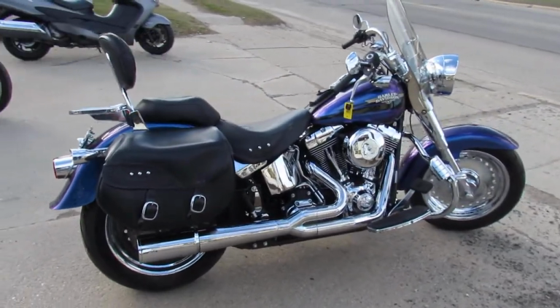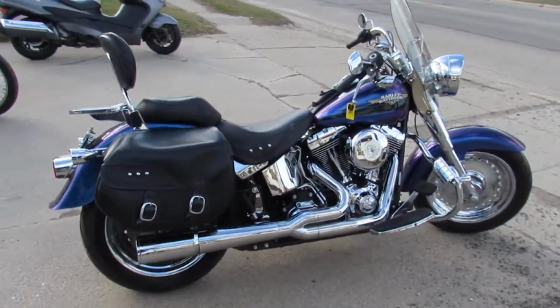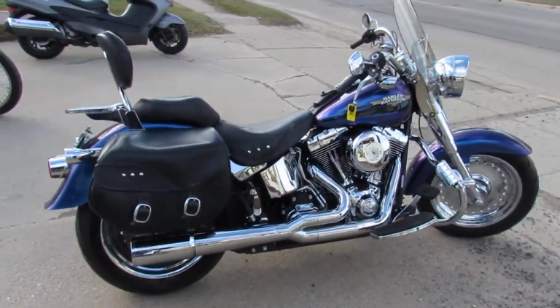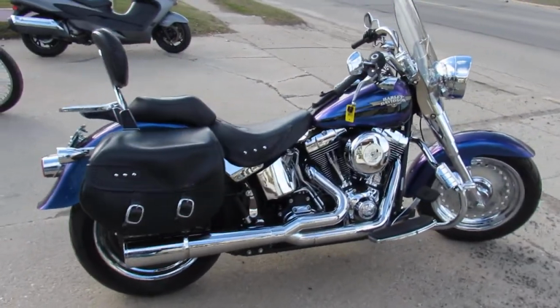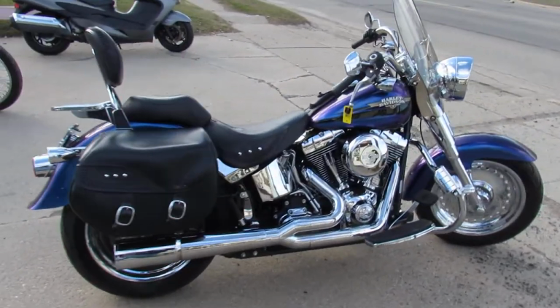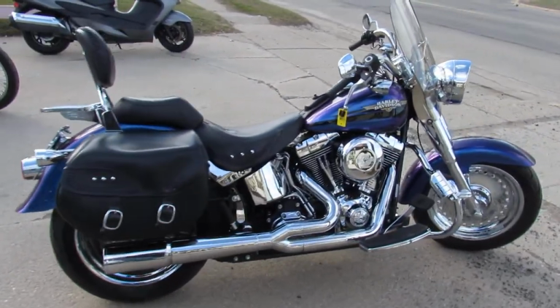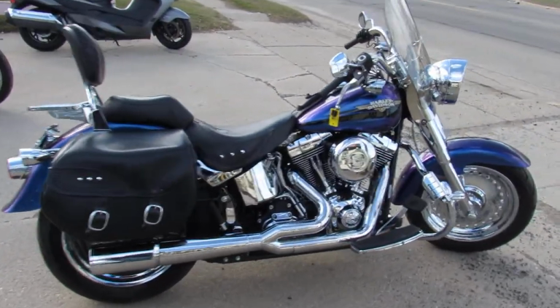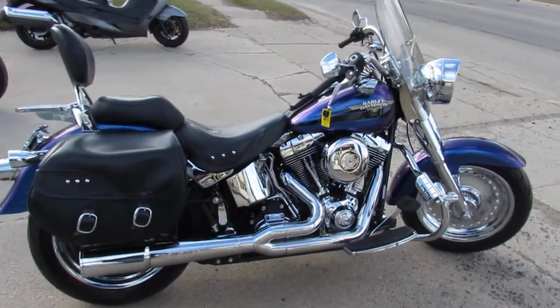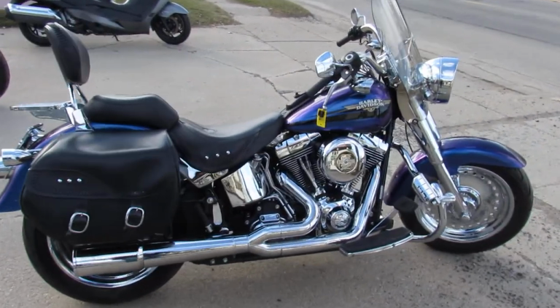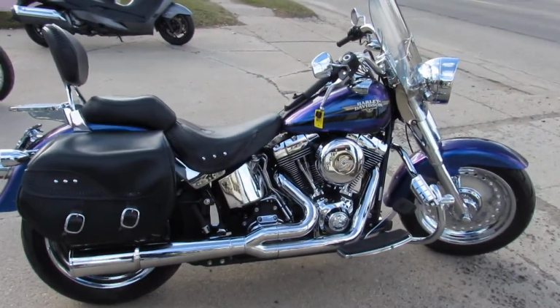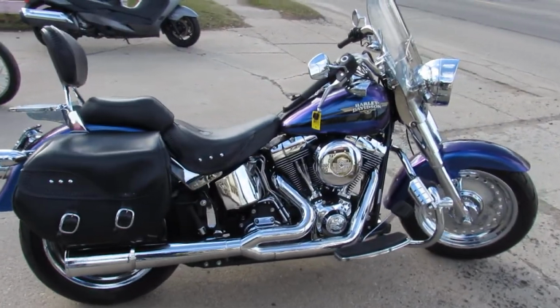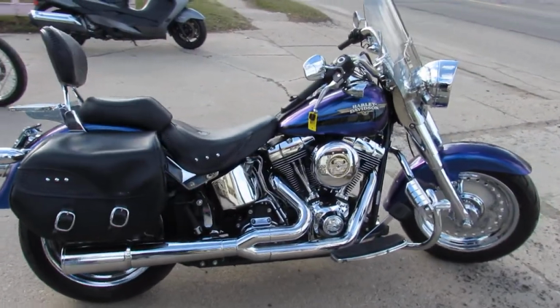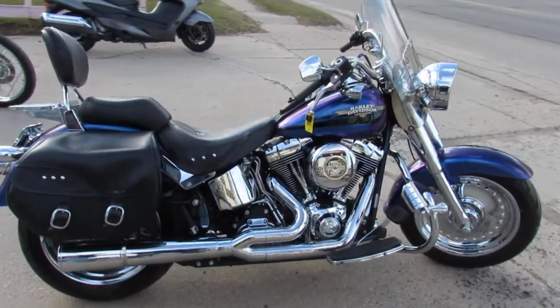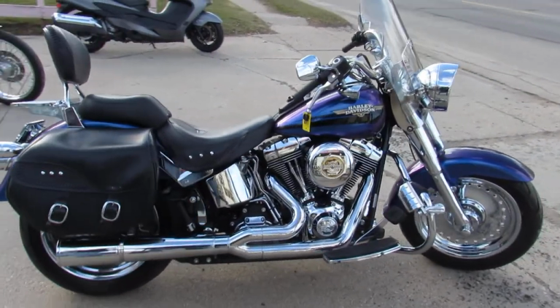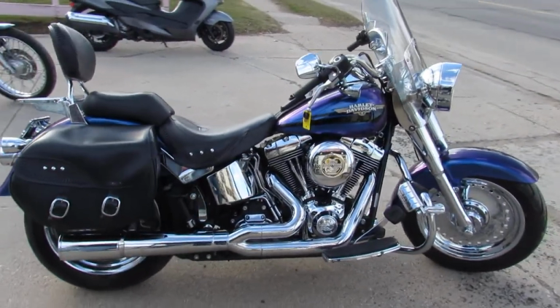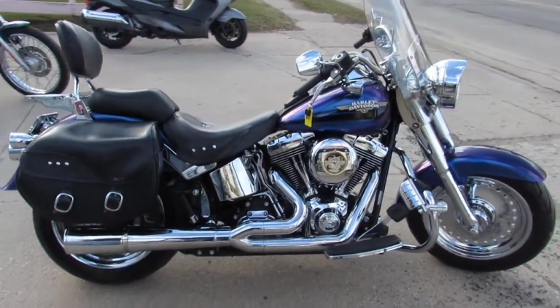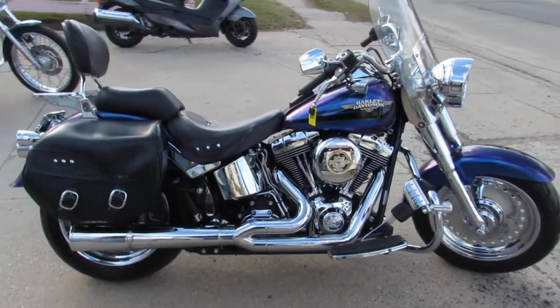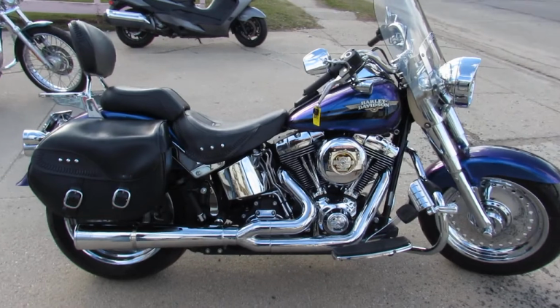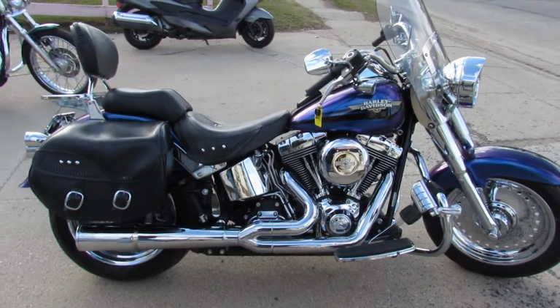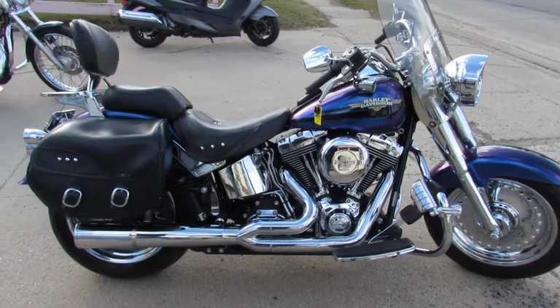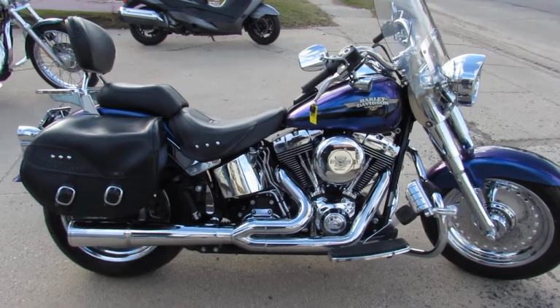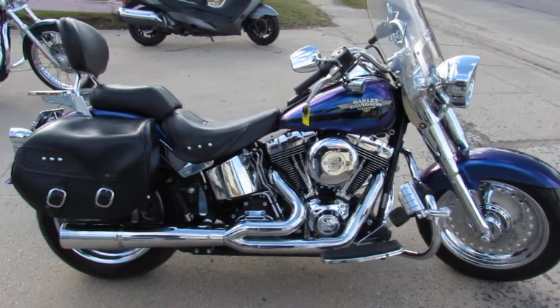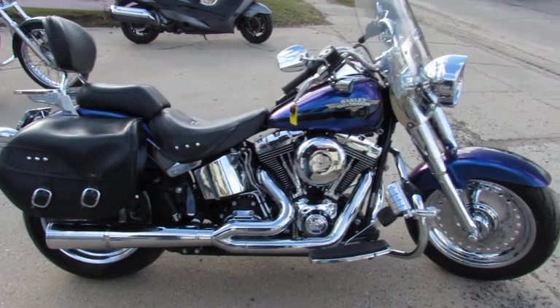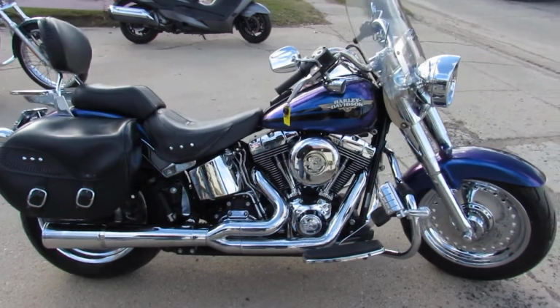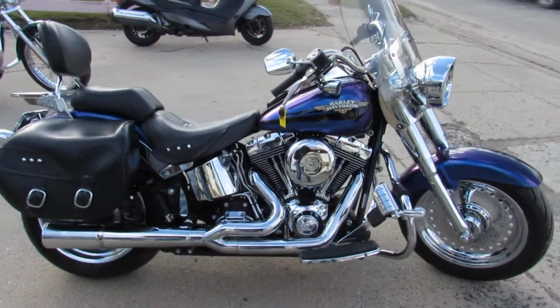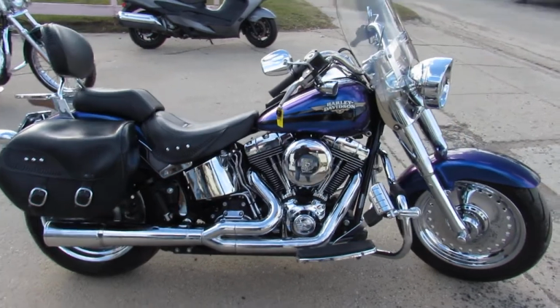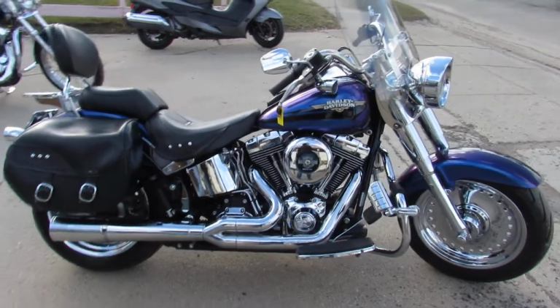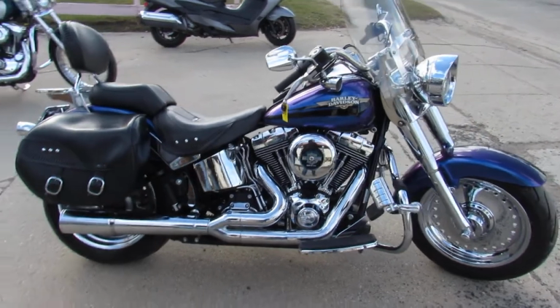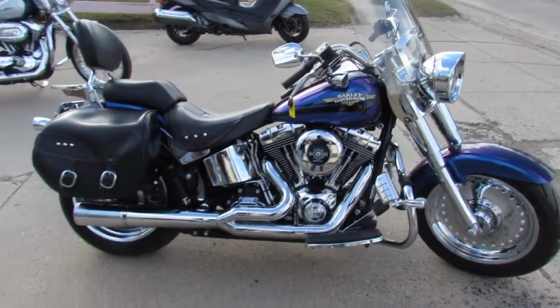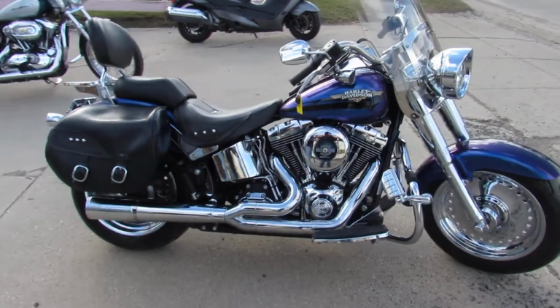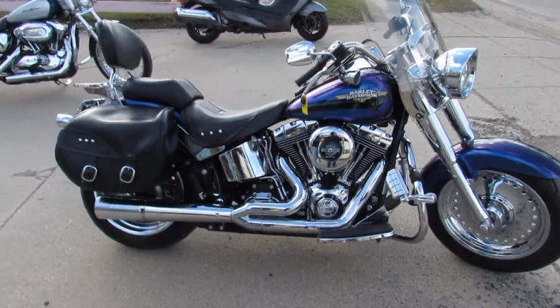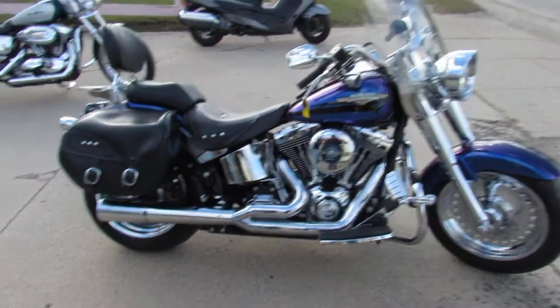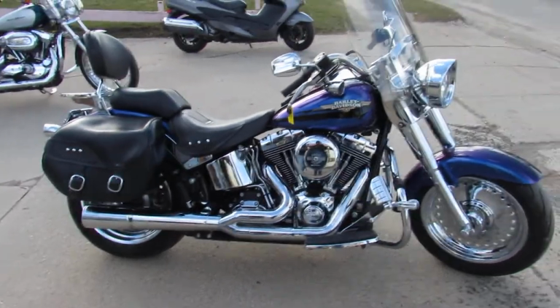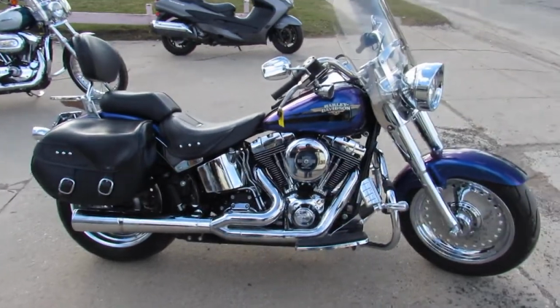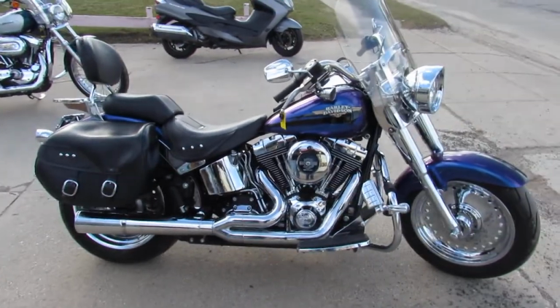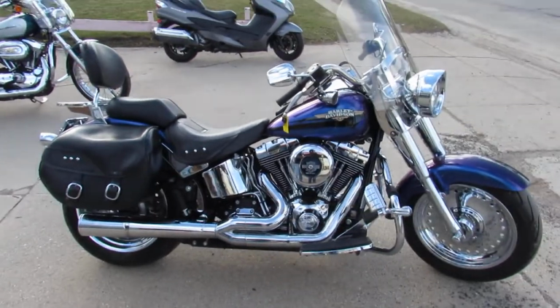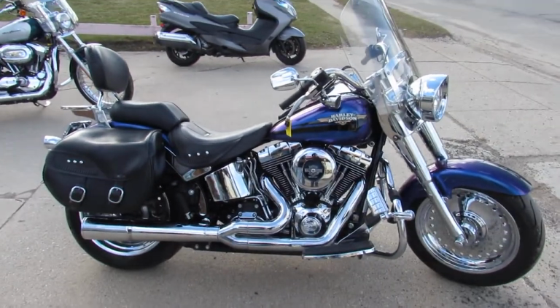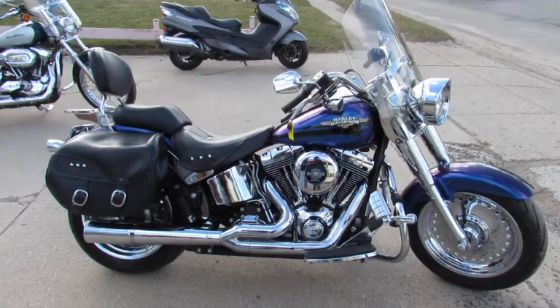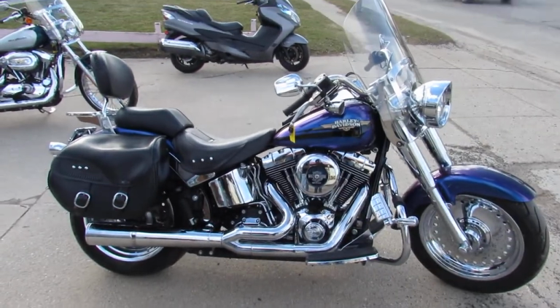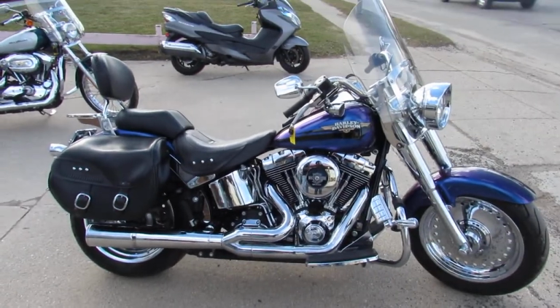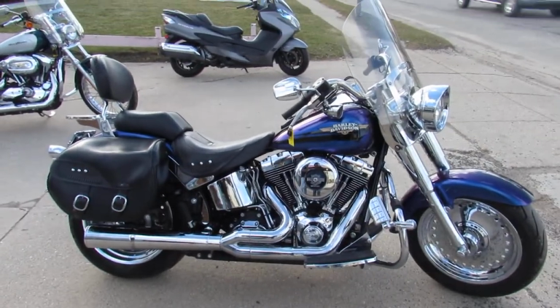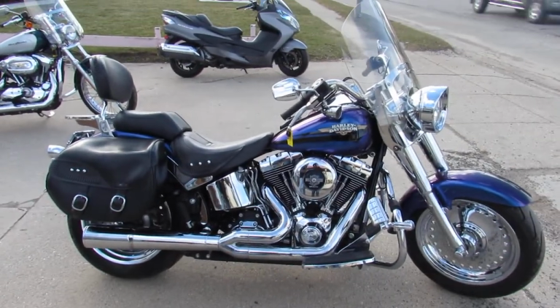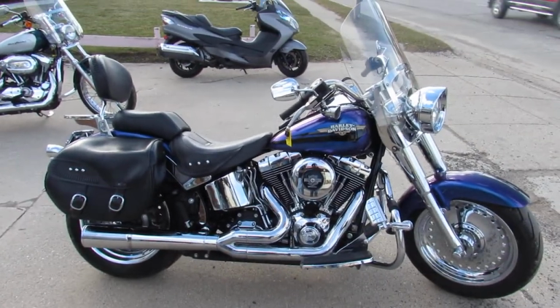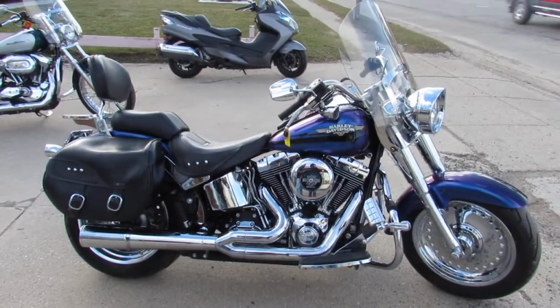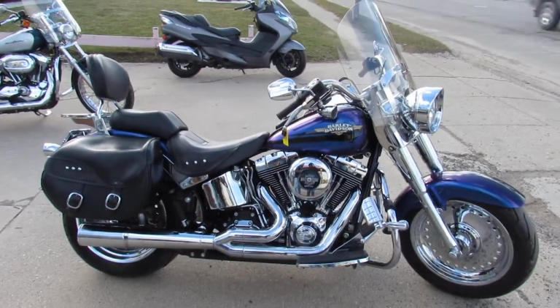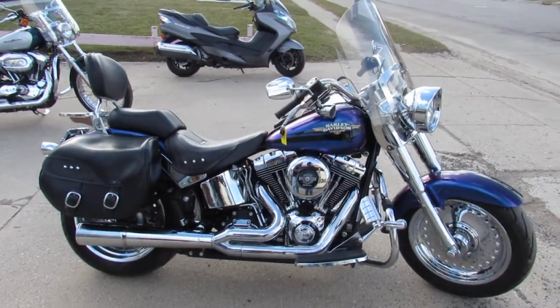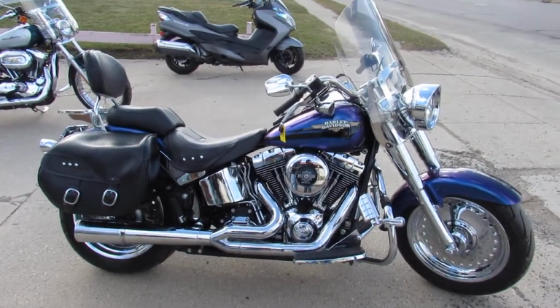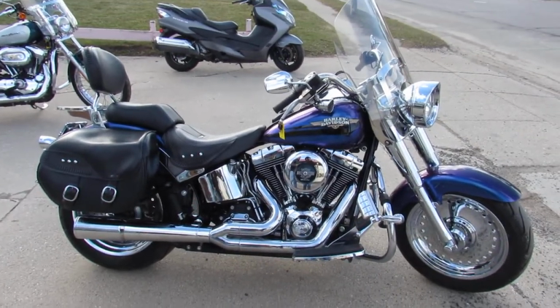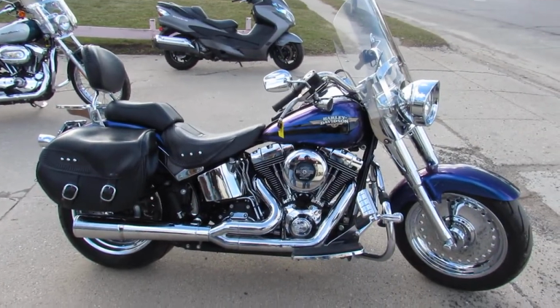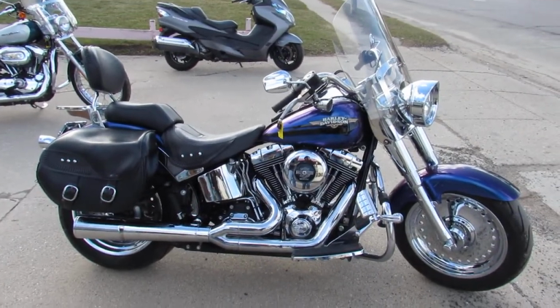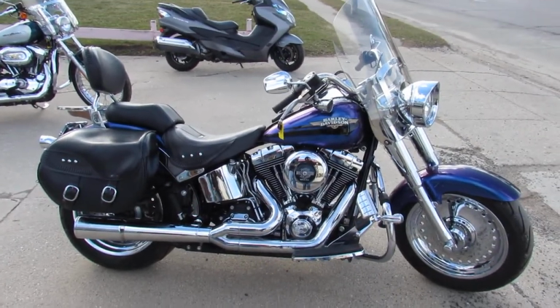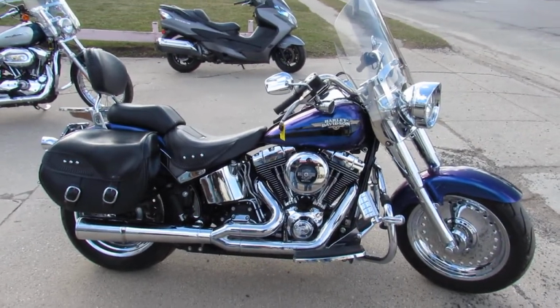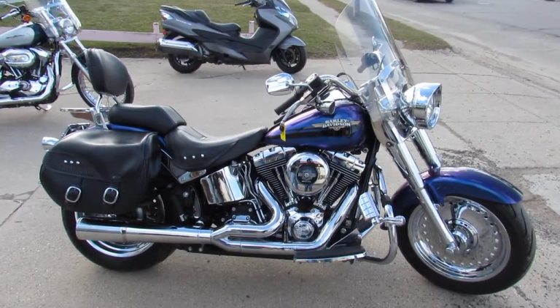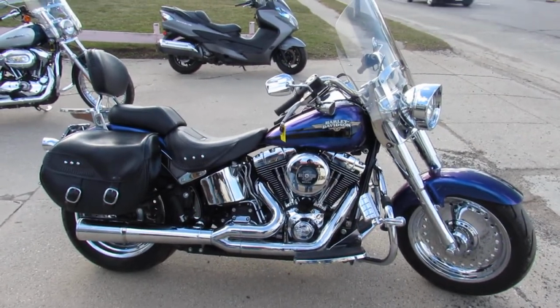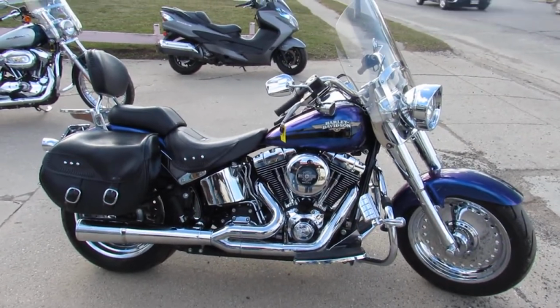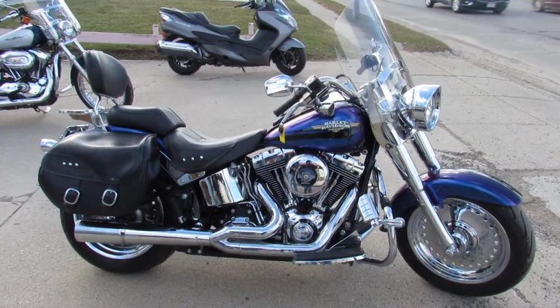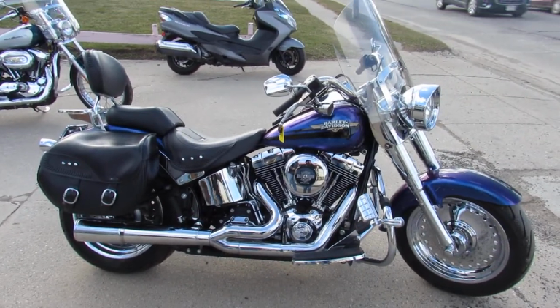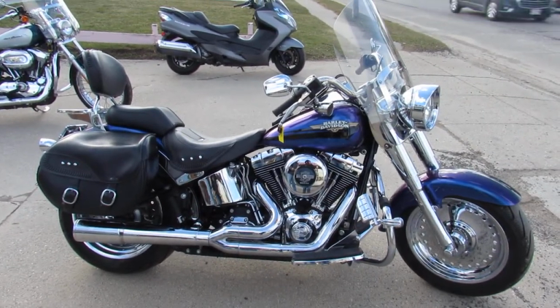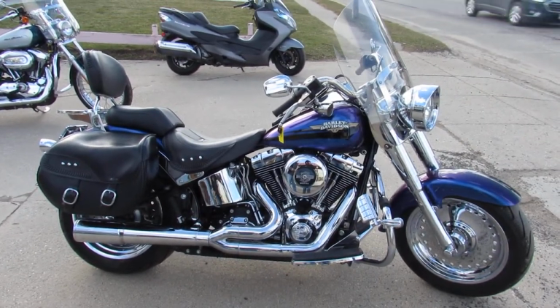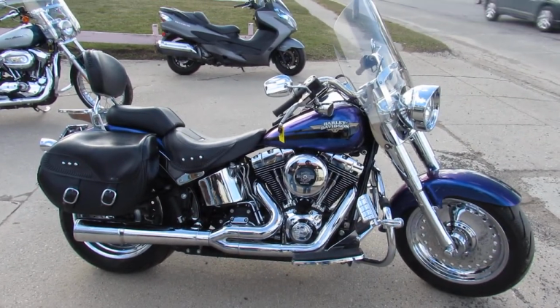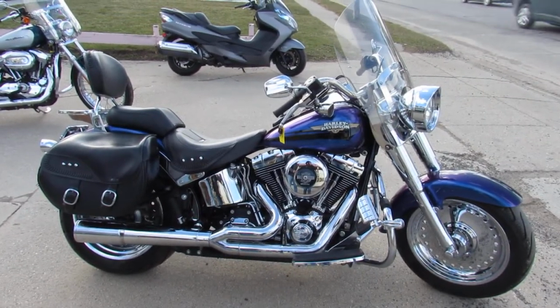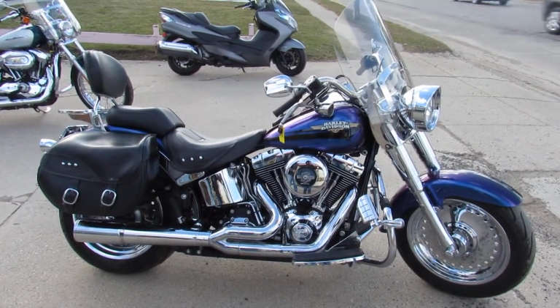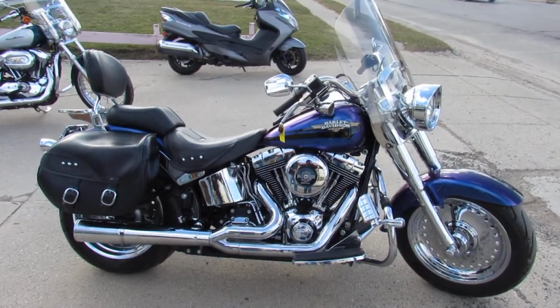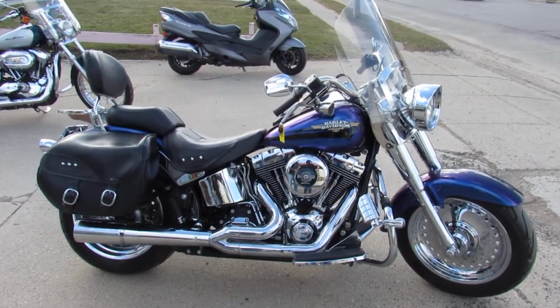This thing's got it all — needs nothing. Just been serviced at the dealership, inspected, all the fluids have been changed. There's a warranty available.